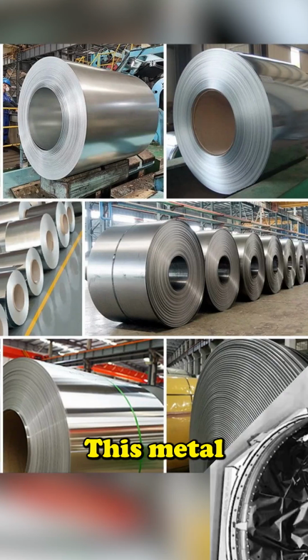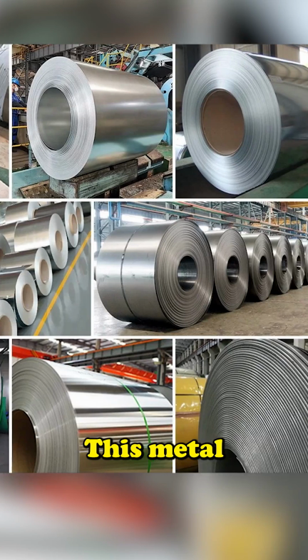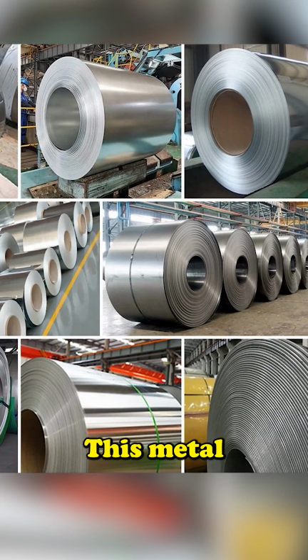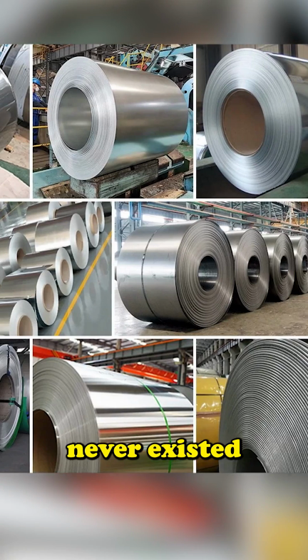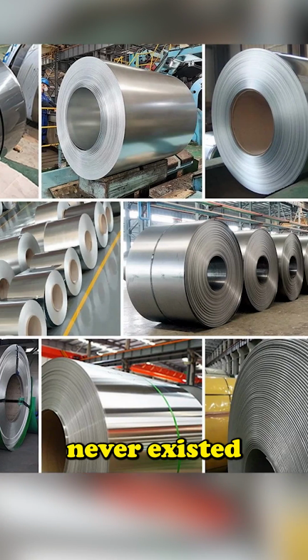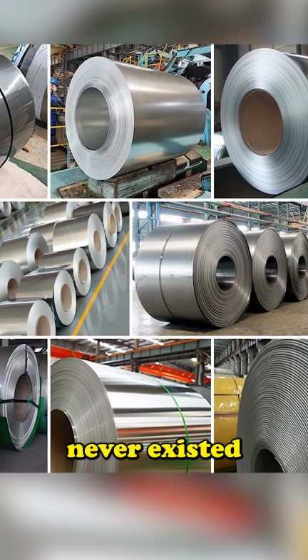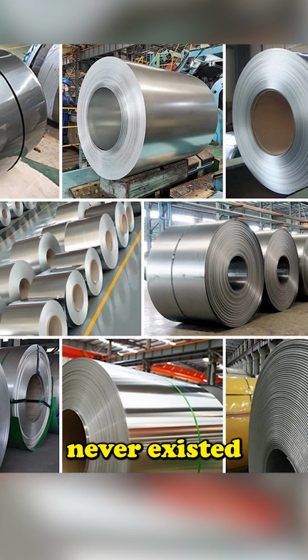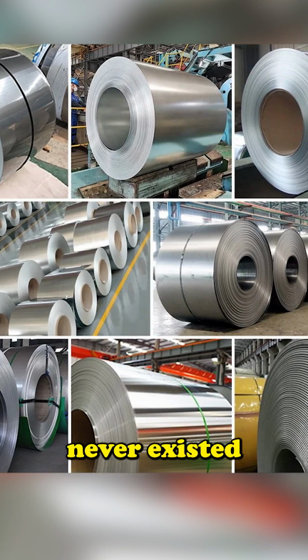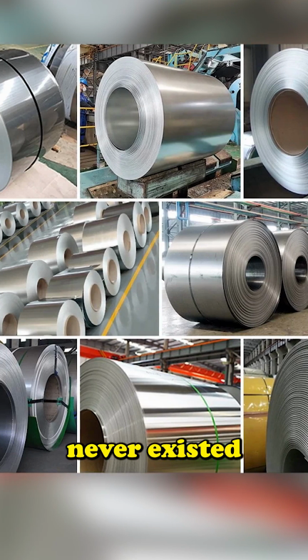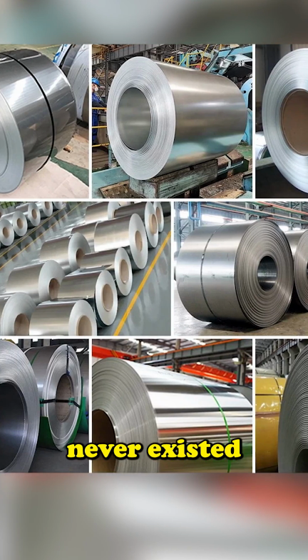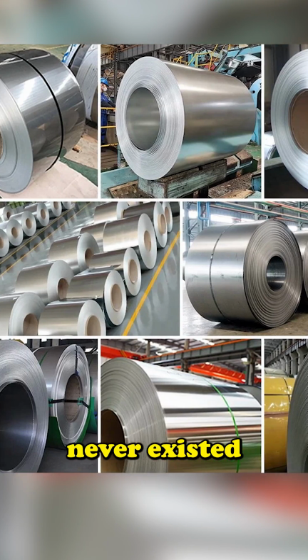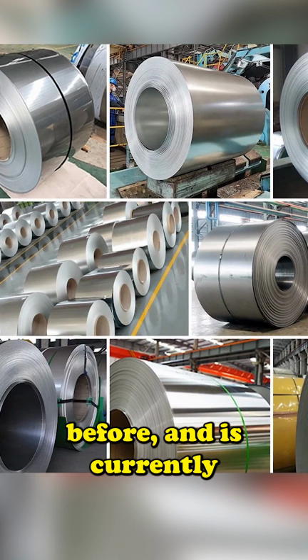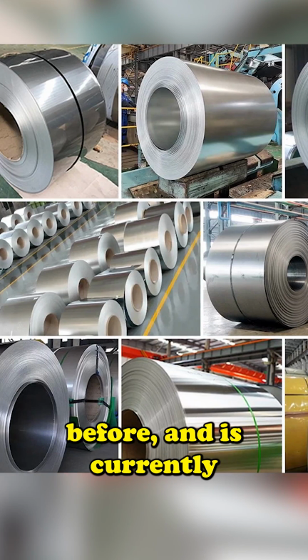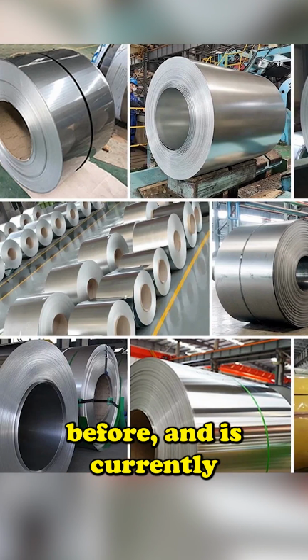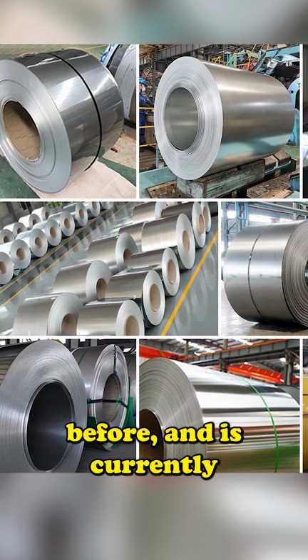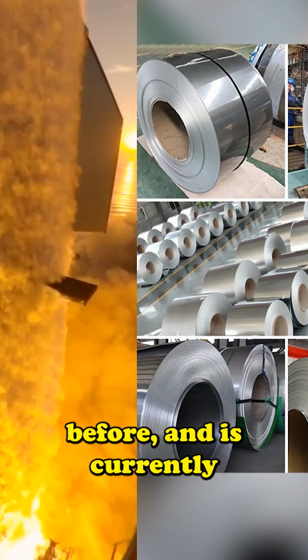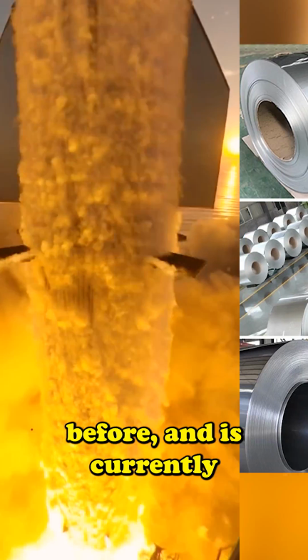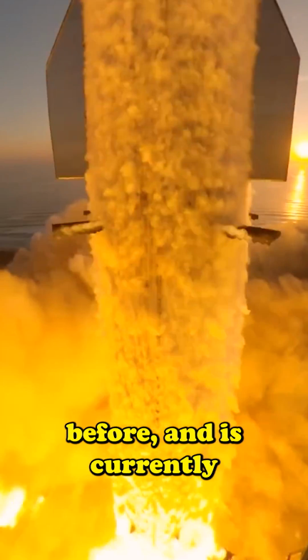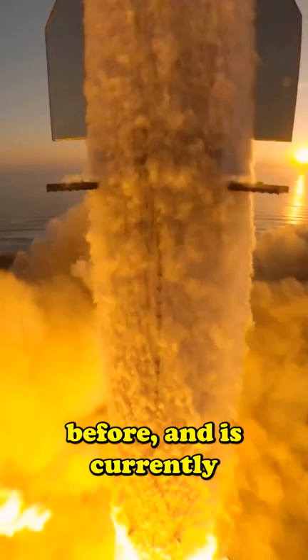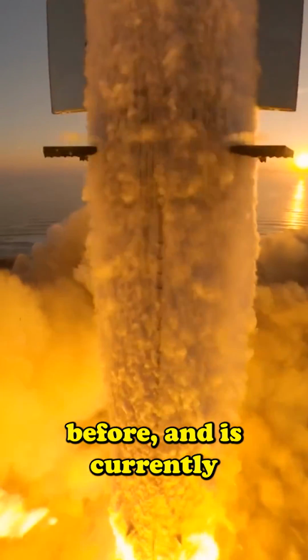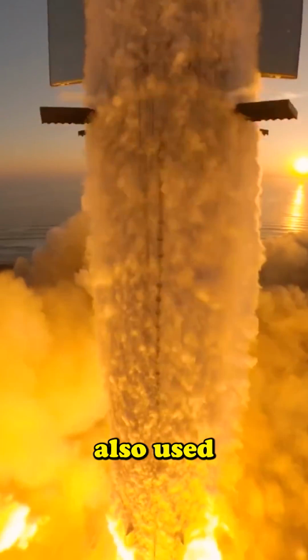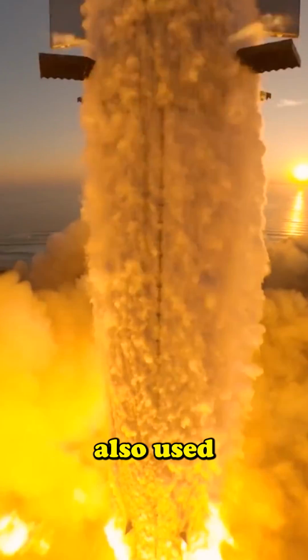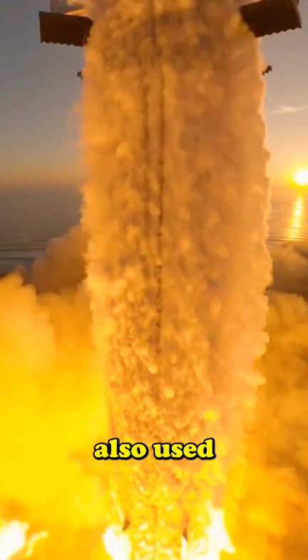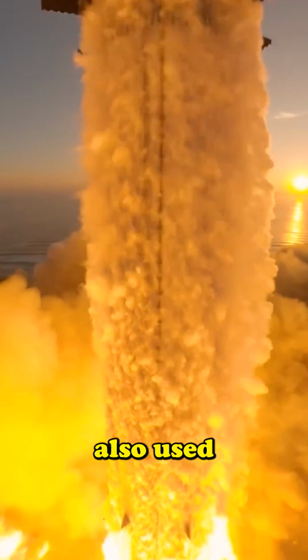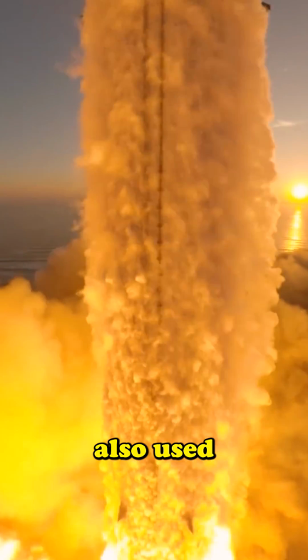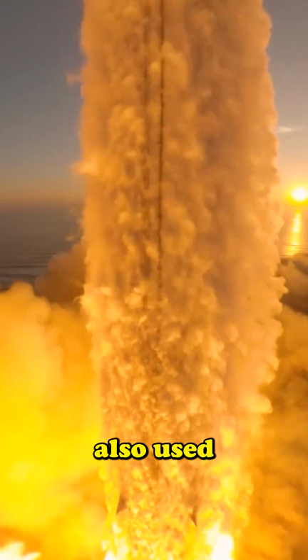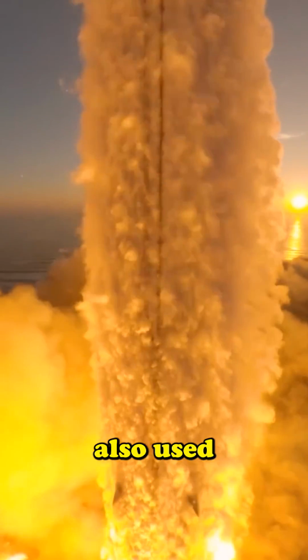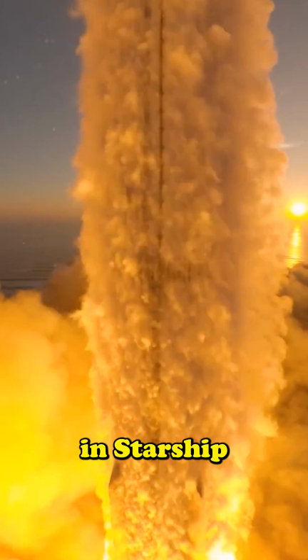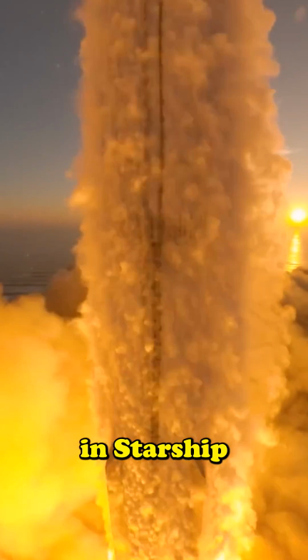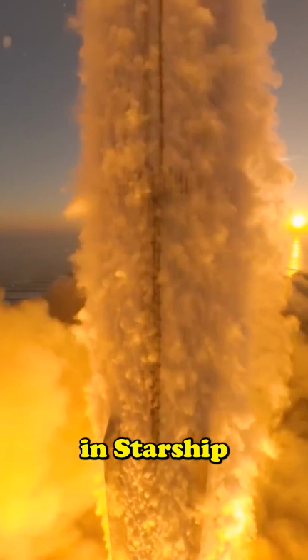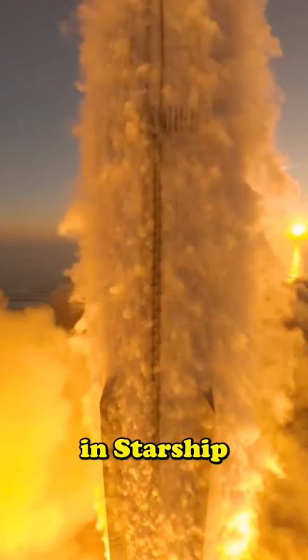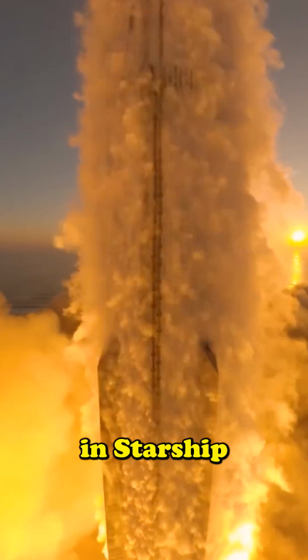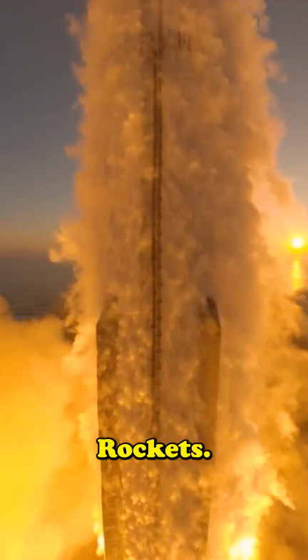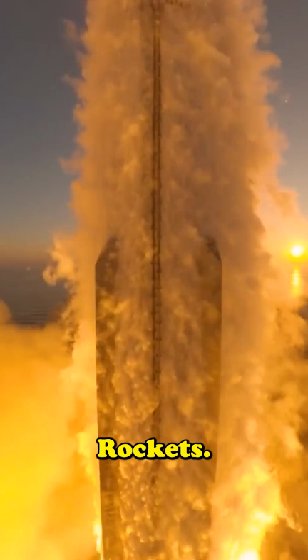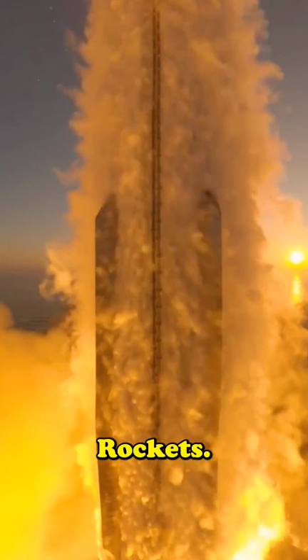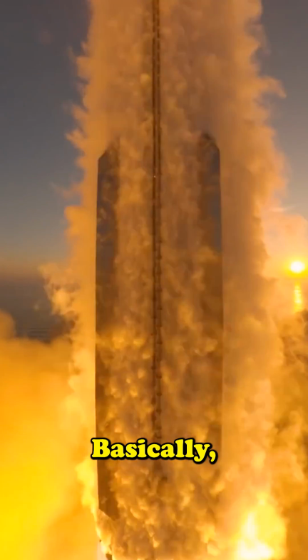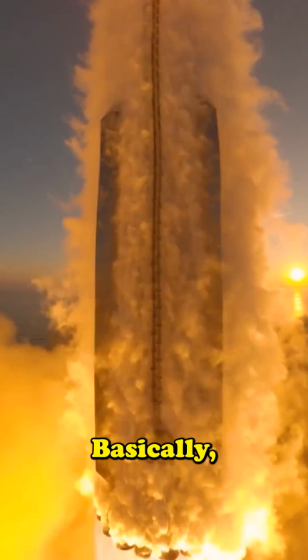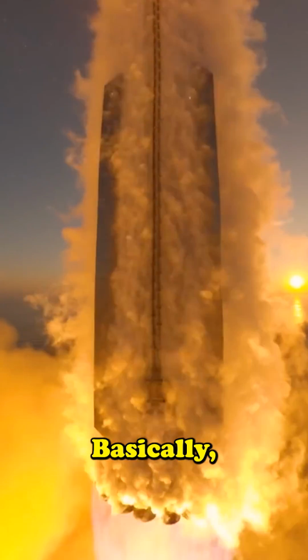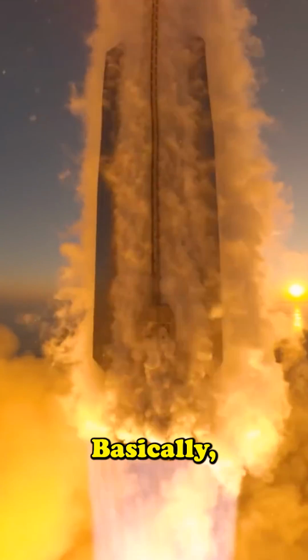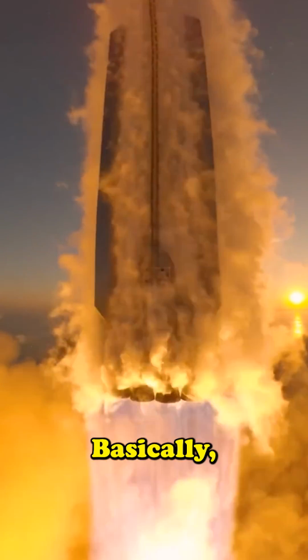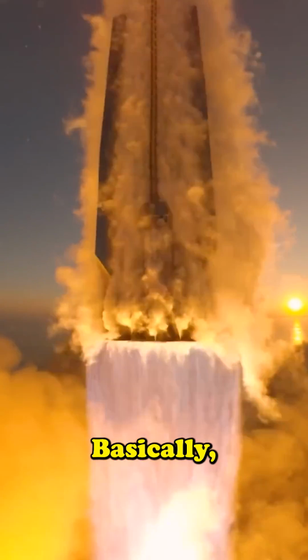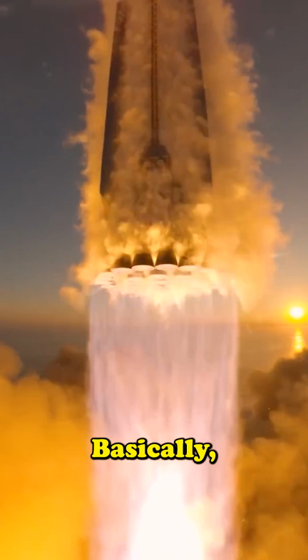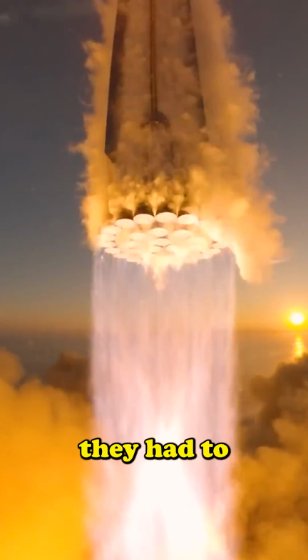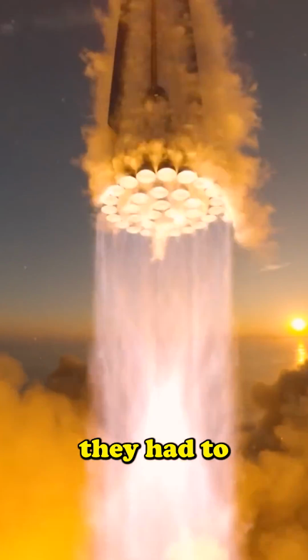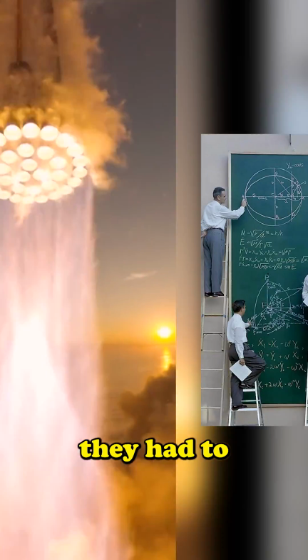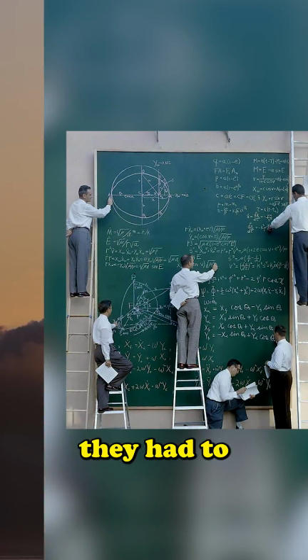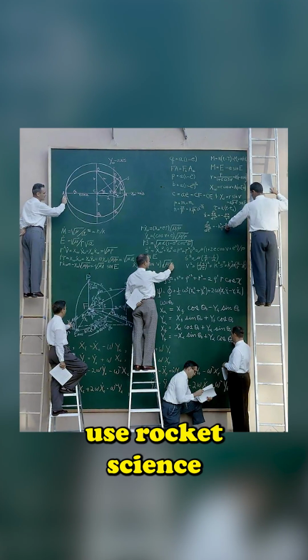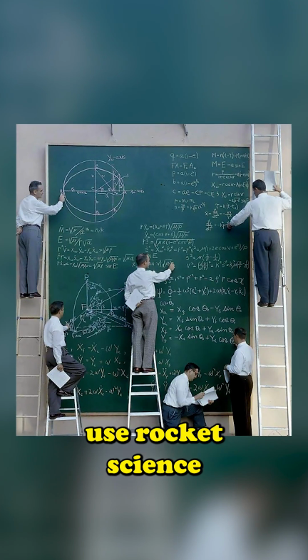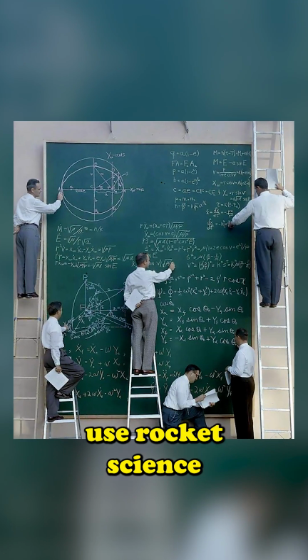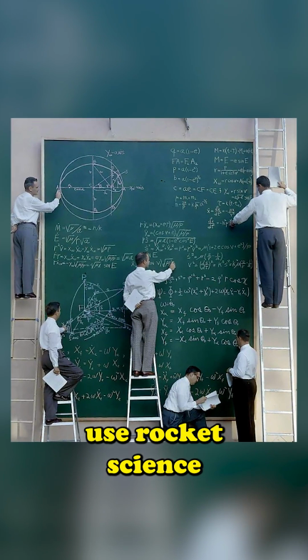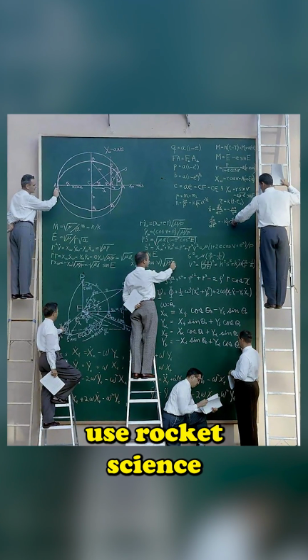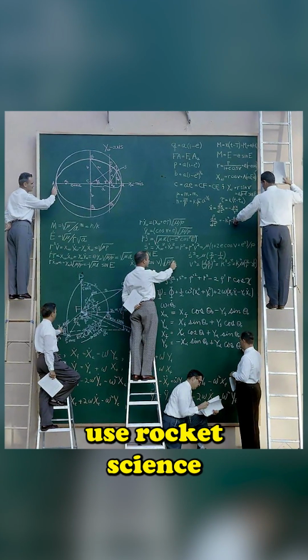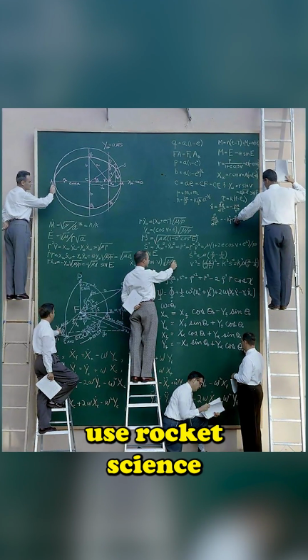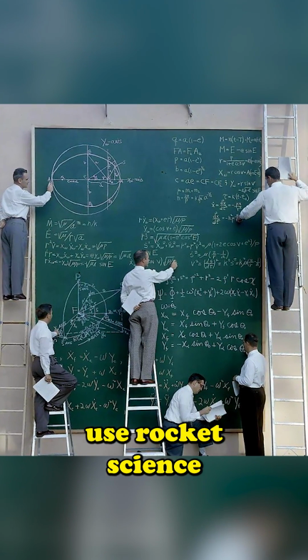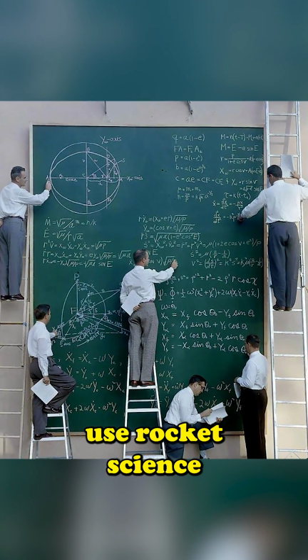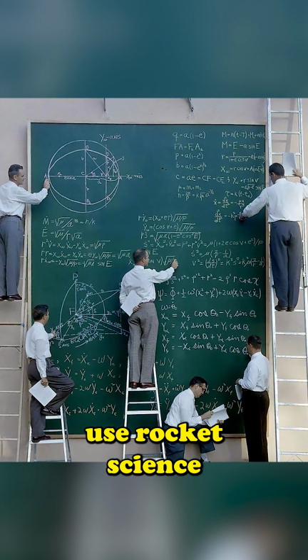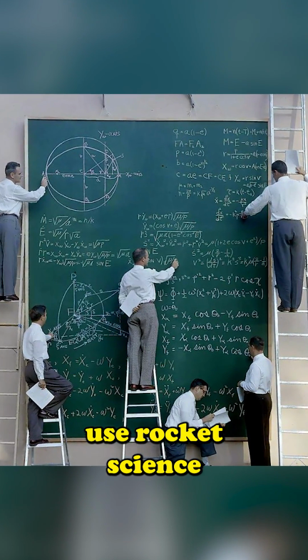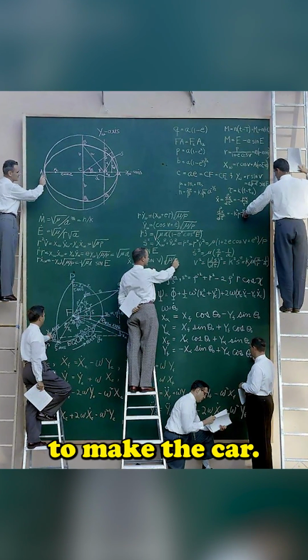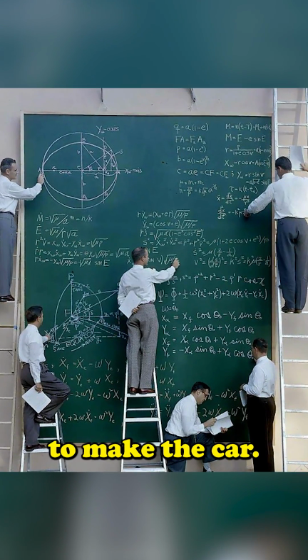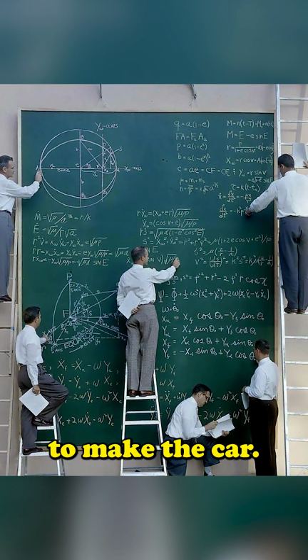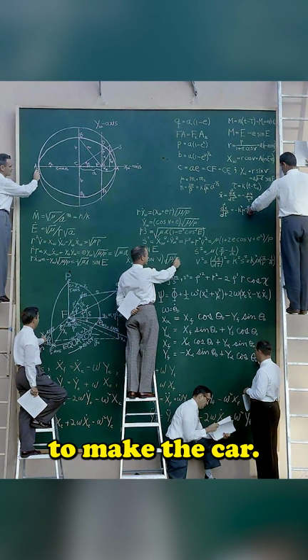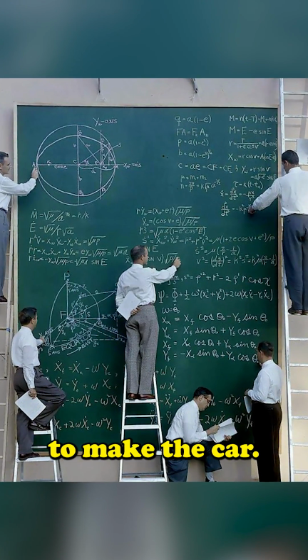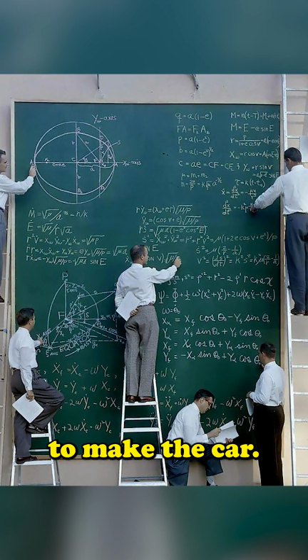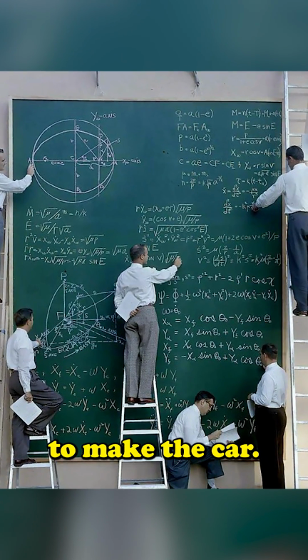This metal never existed before and is currently also used in Starship rockets. Basically, they had to use rocket science to make the car.